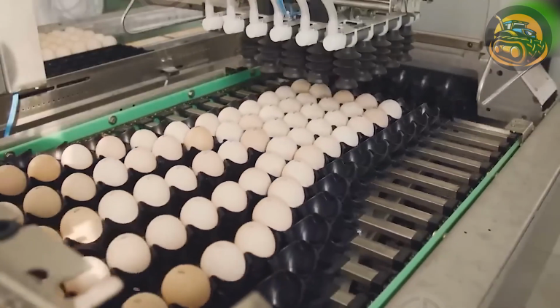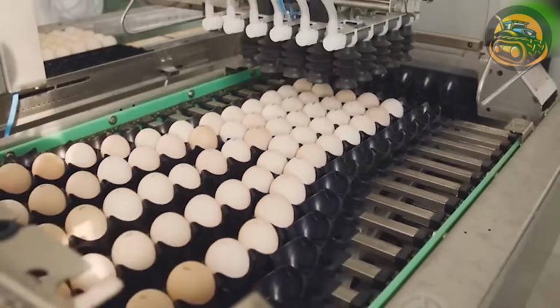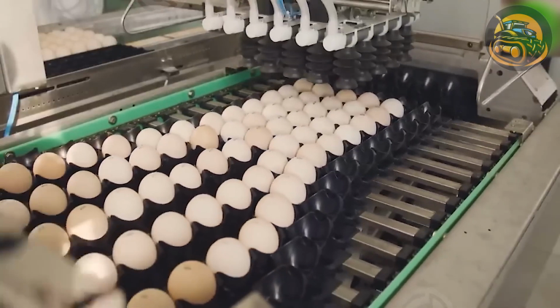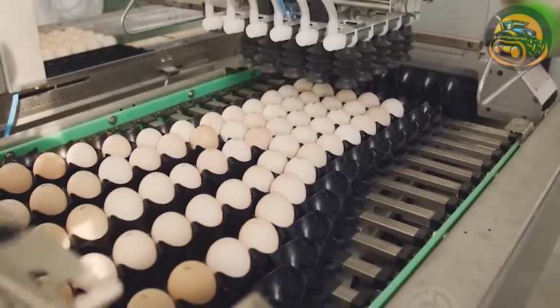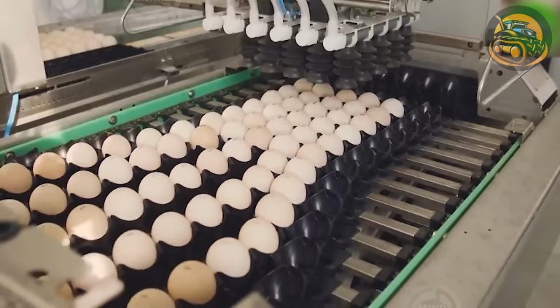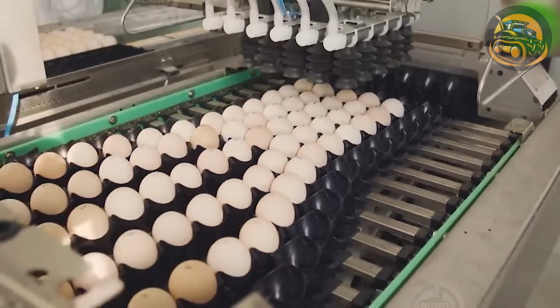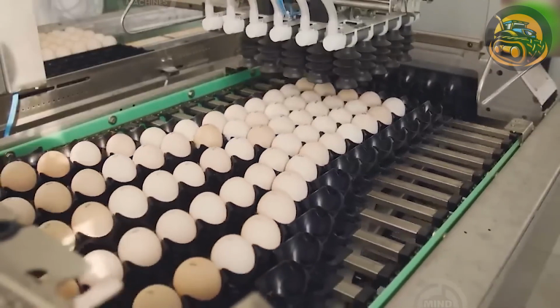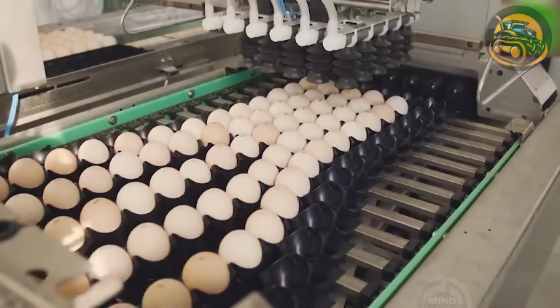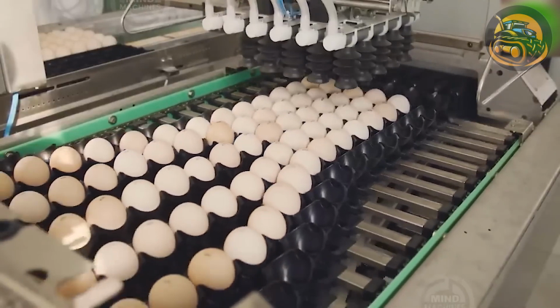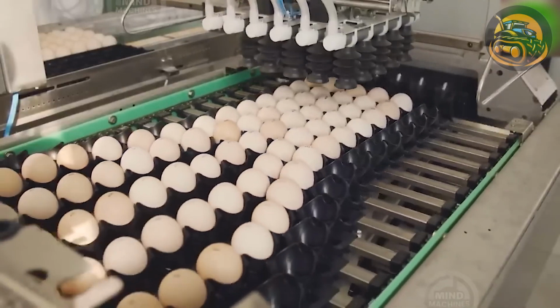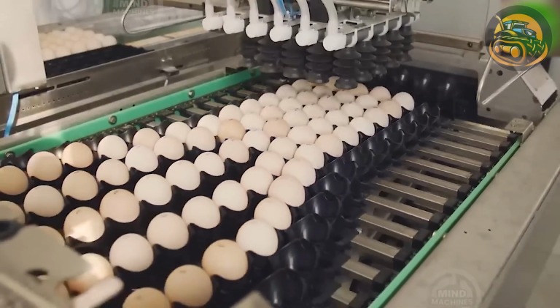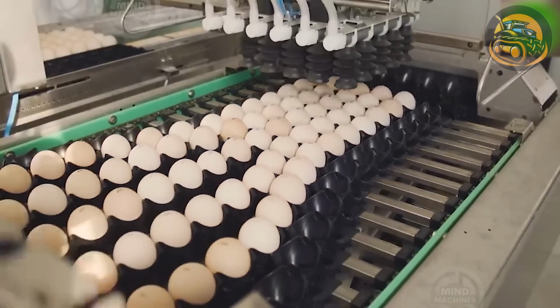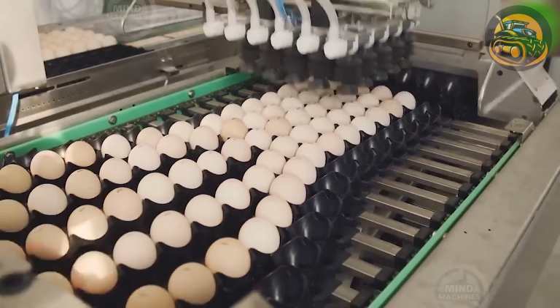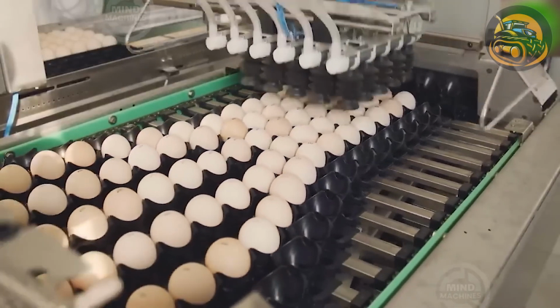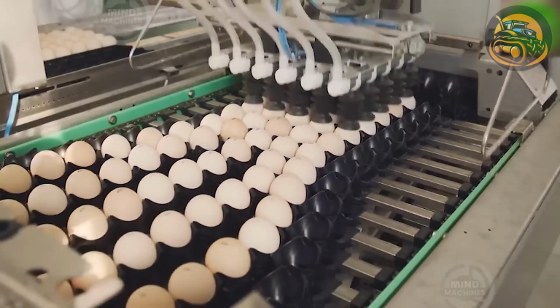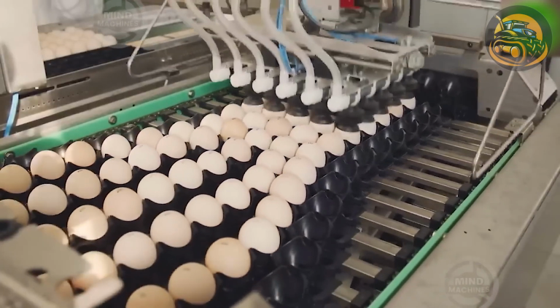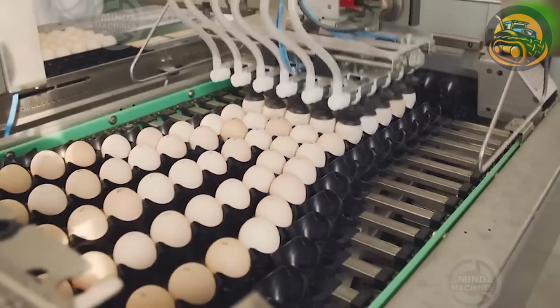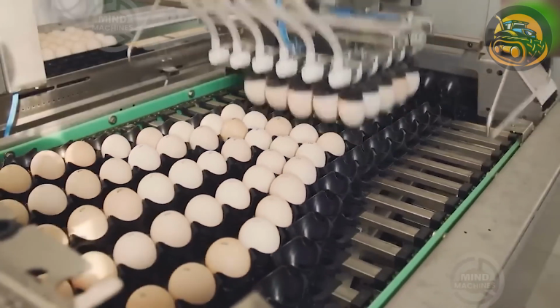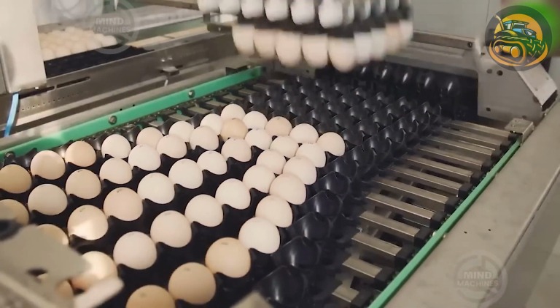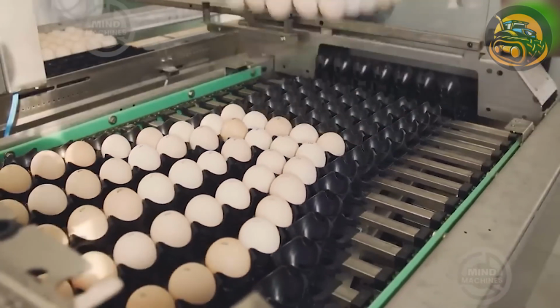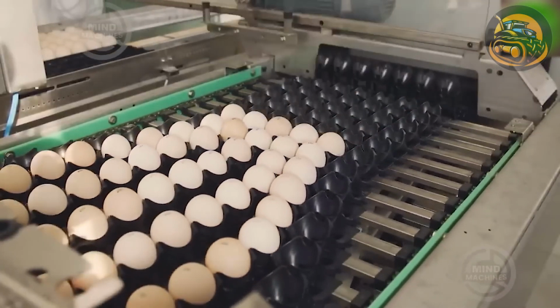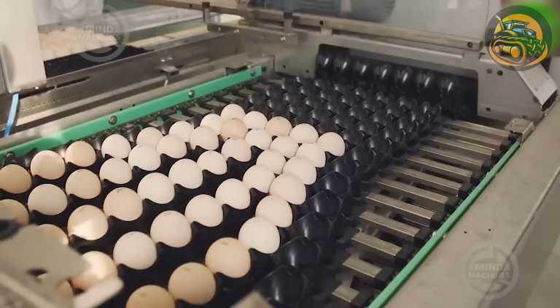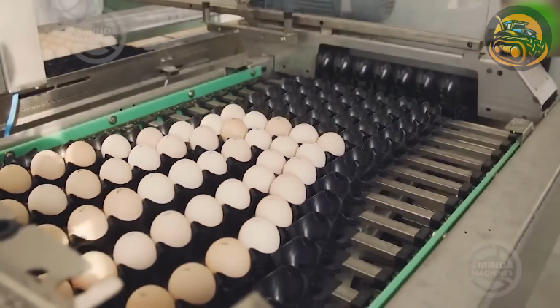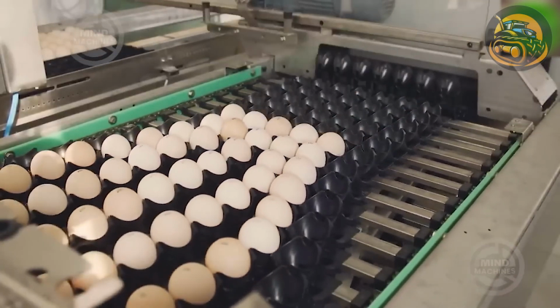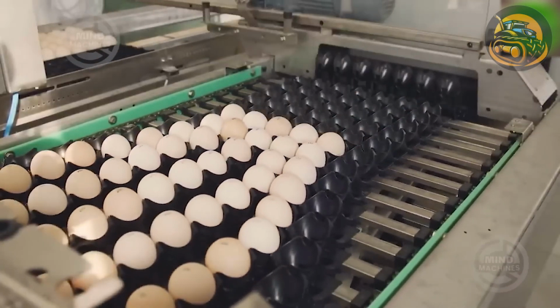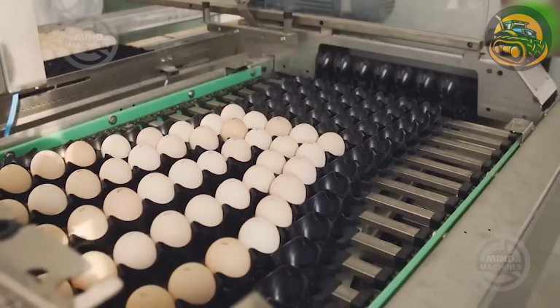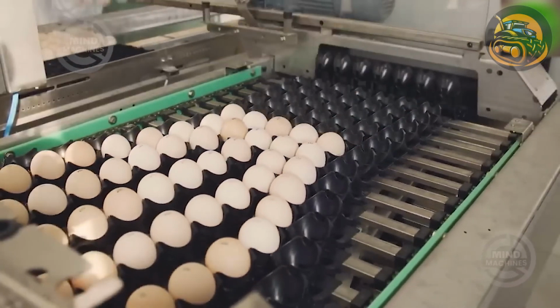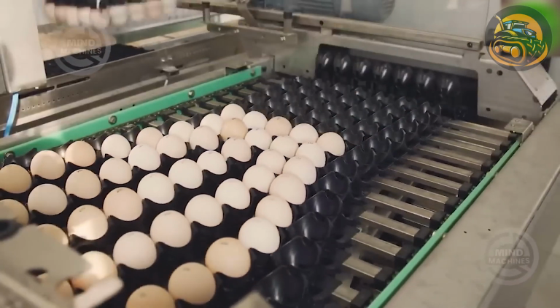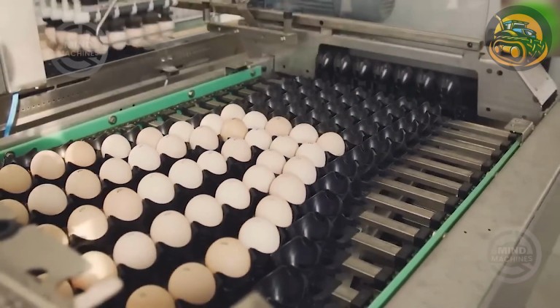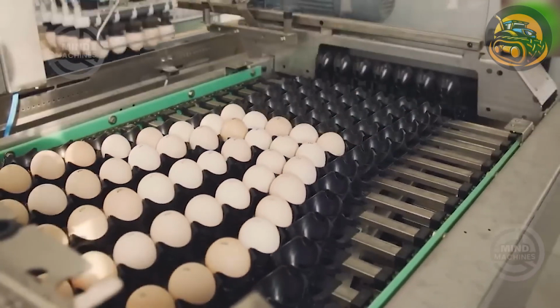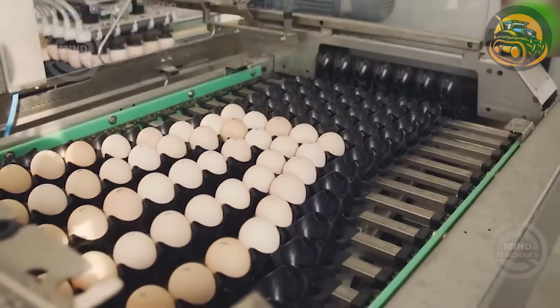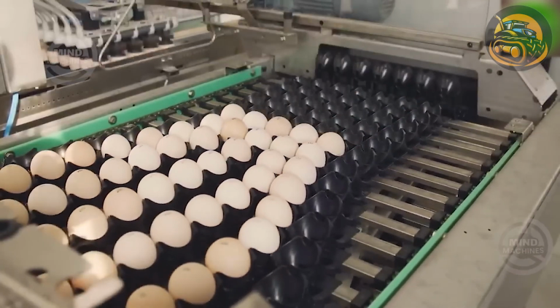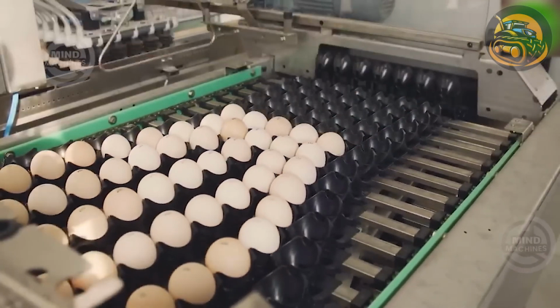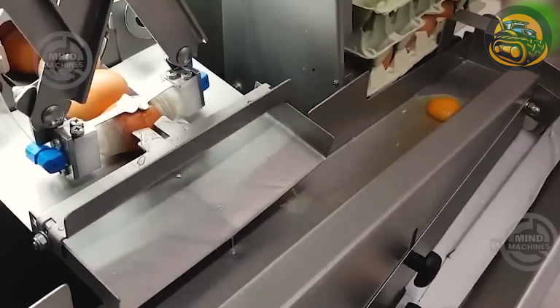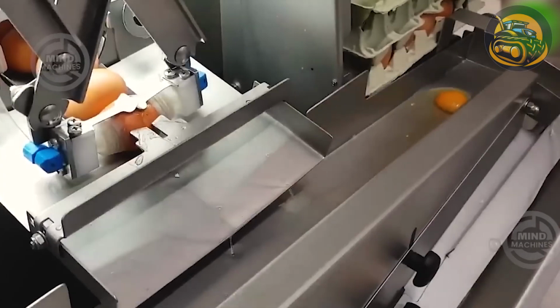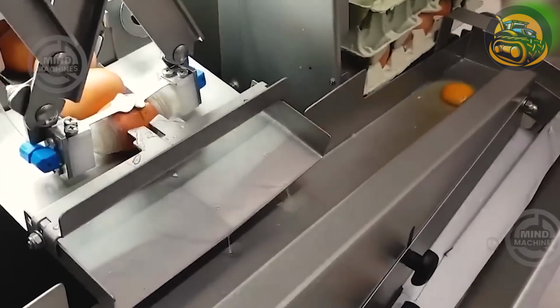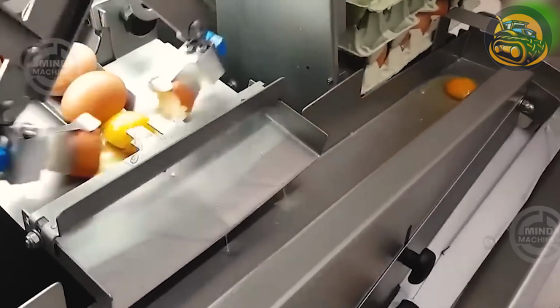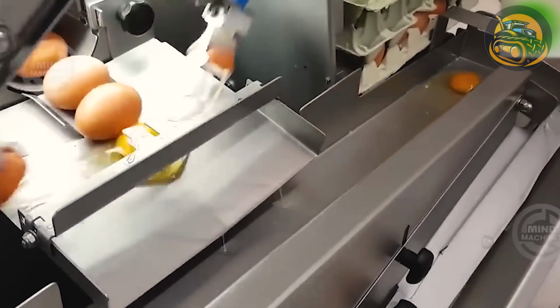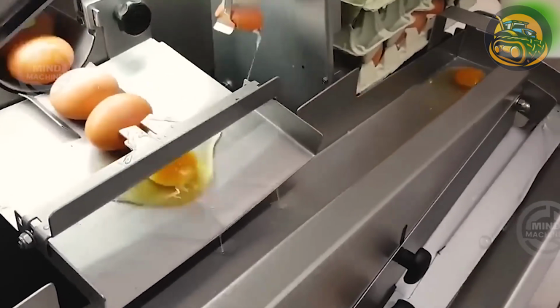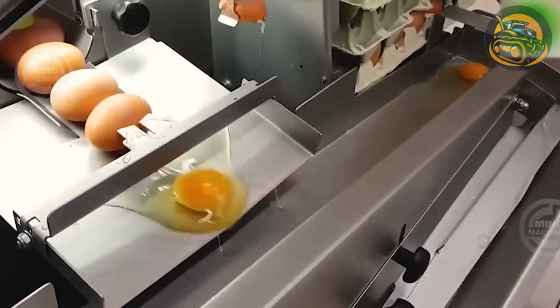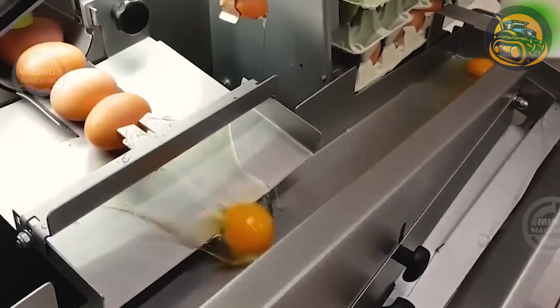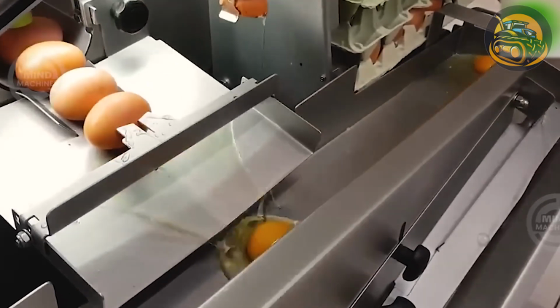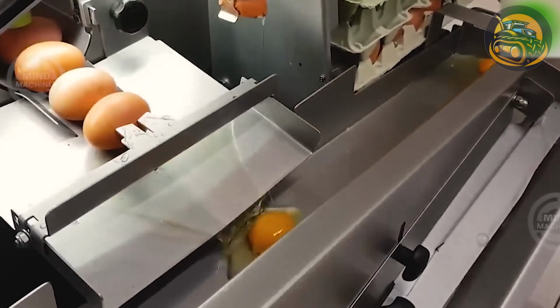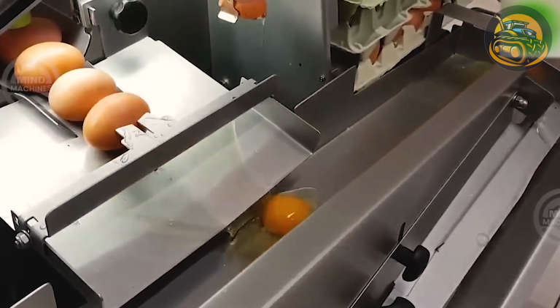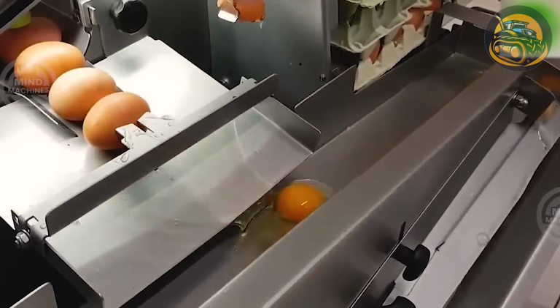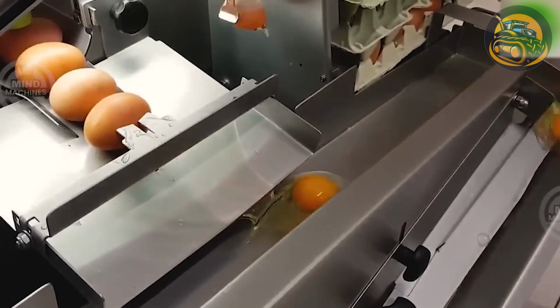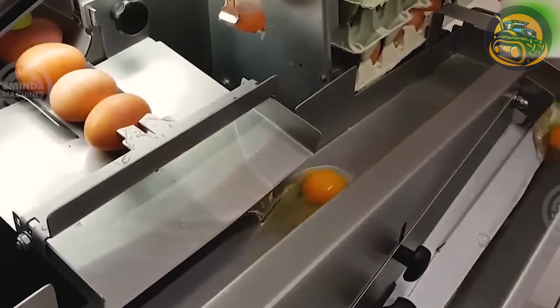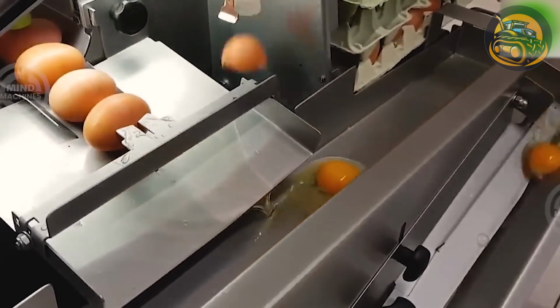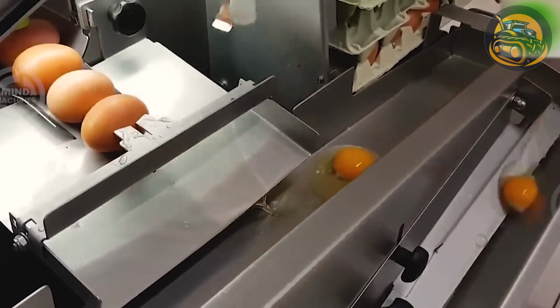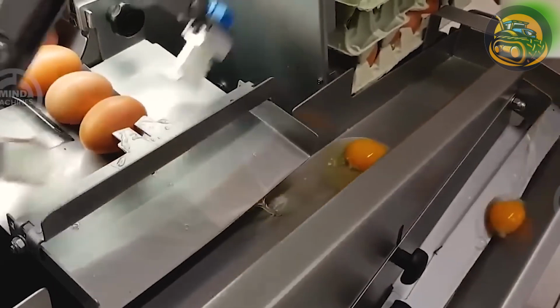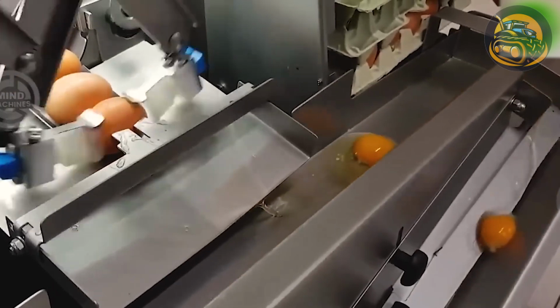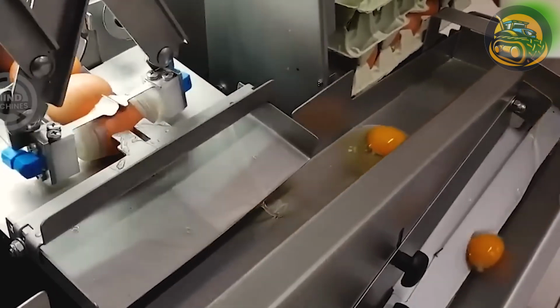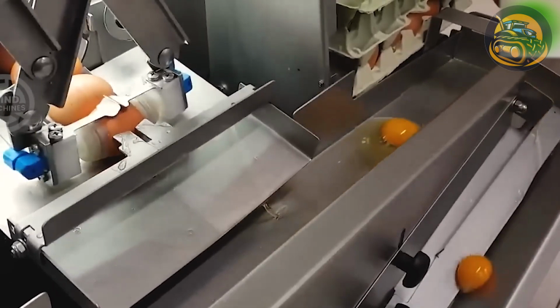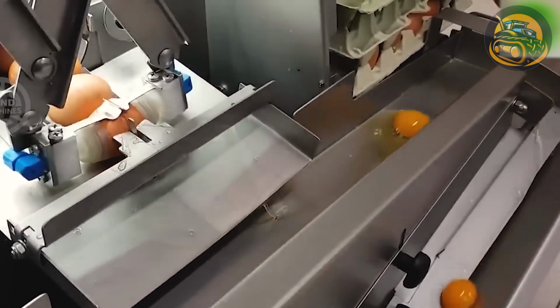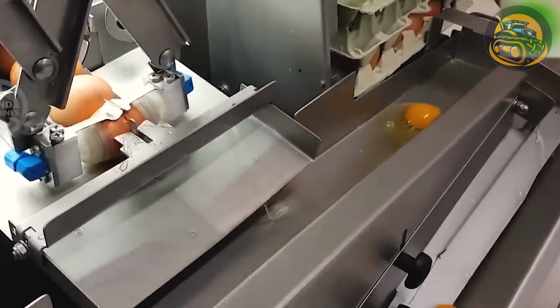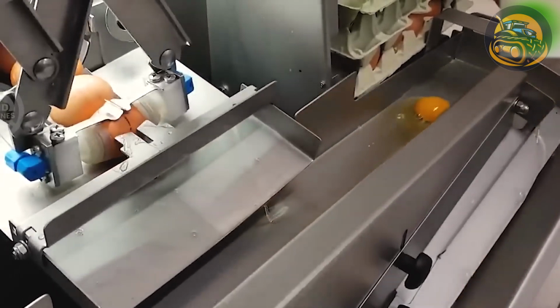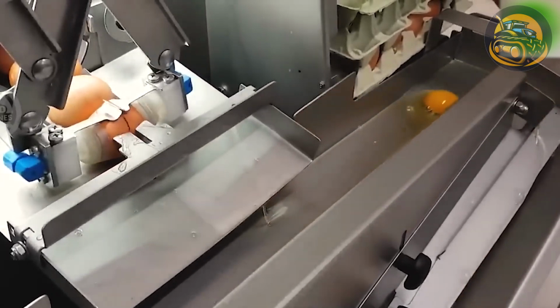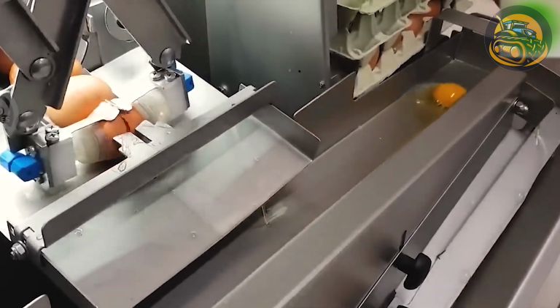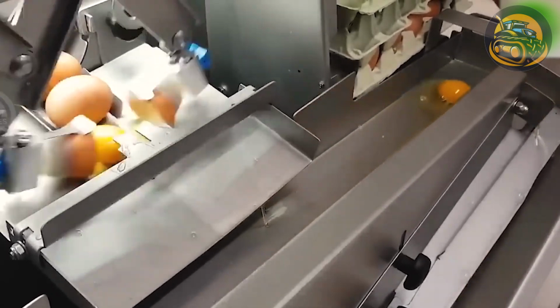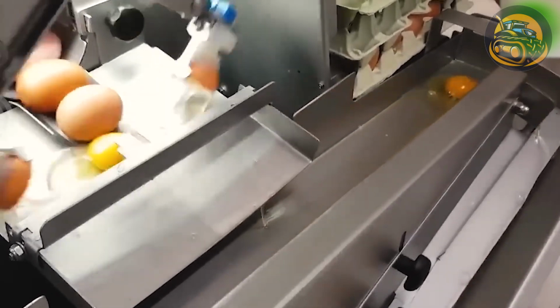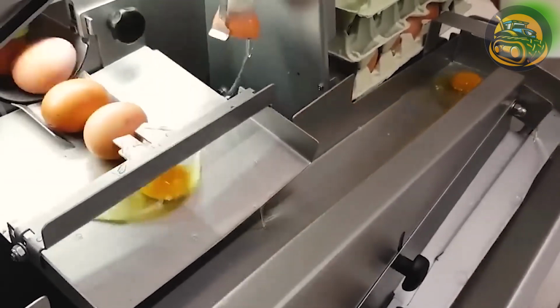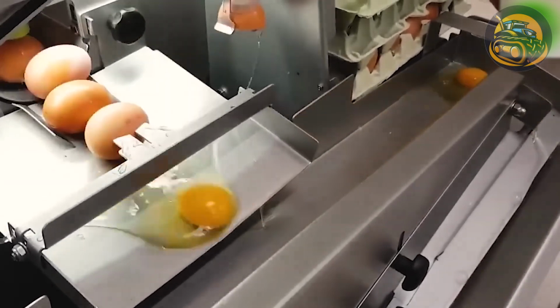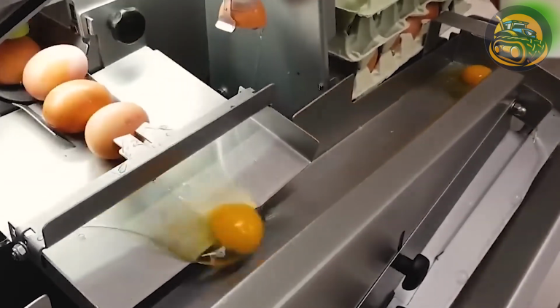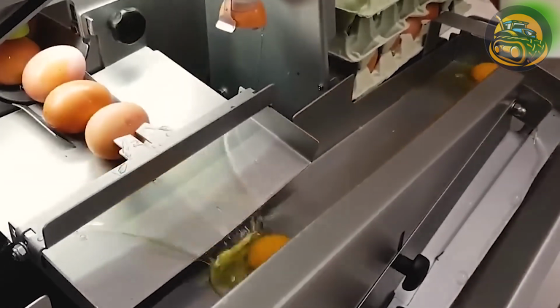This is truly an amazing assembly line, as it can crack eggs and separate yolks from egg whites perfectly.